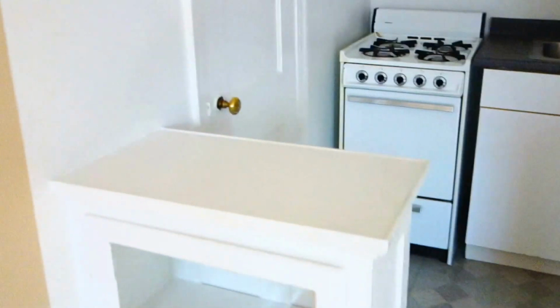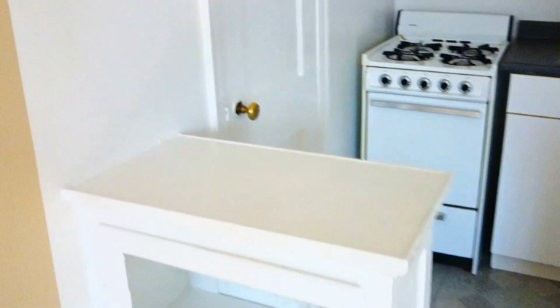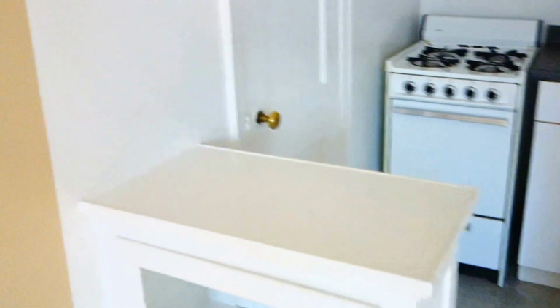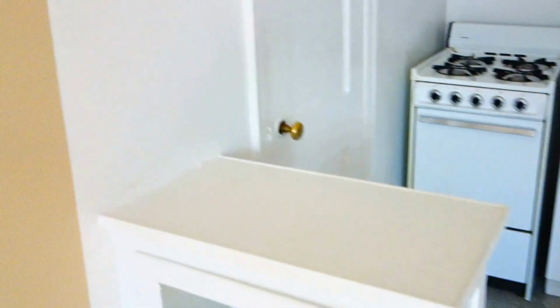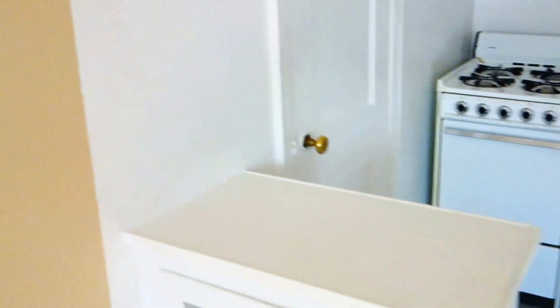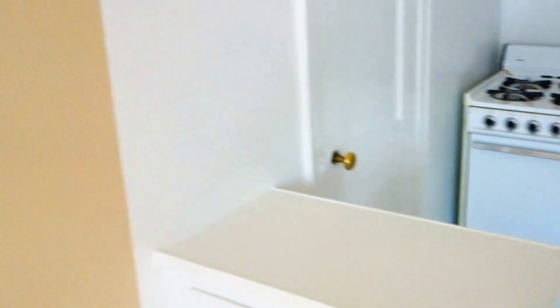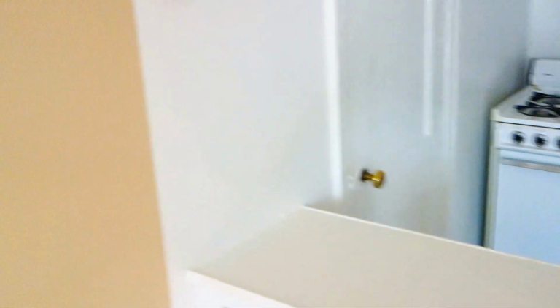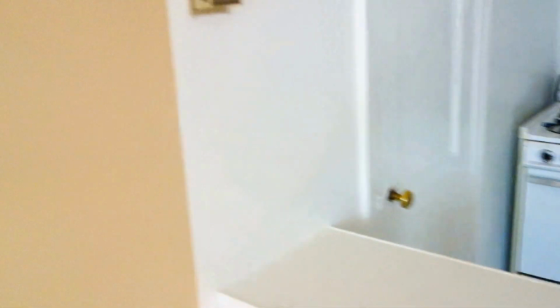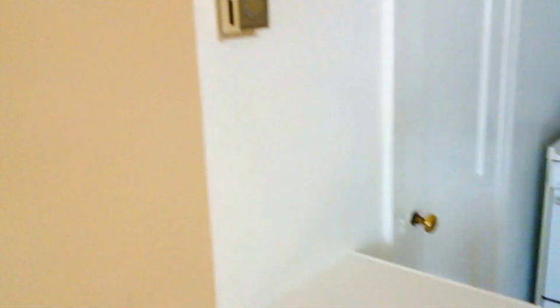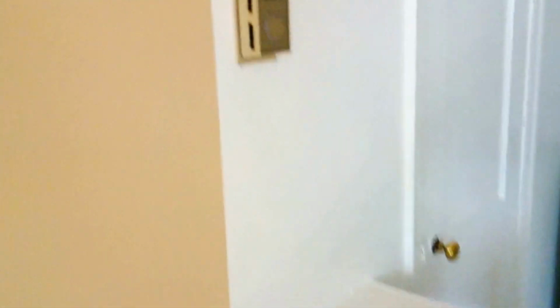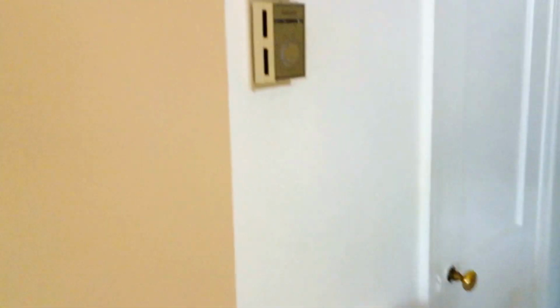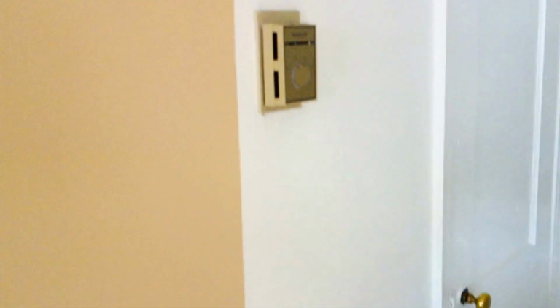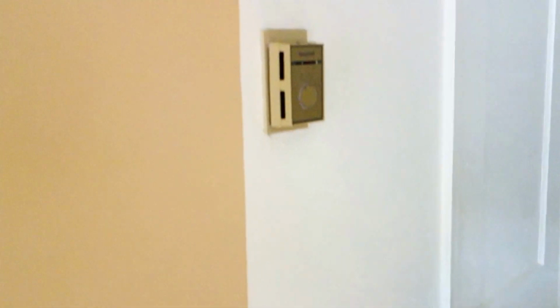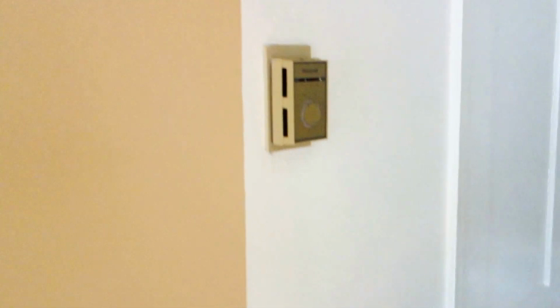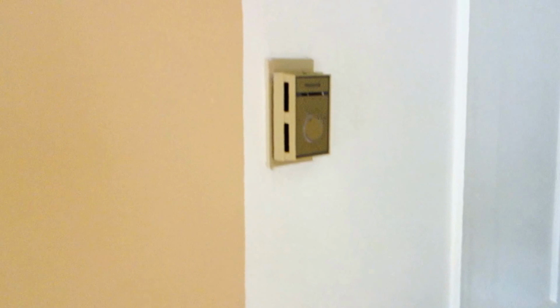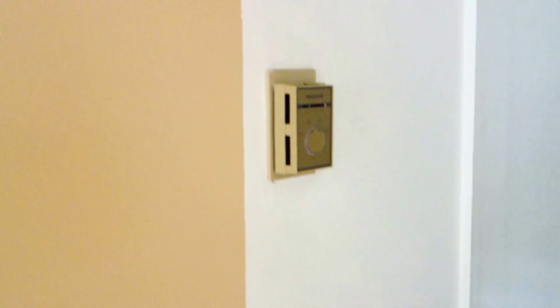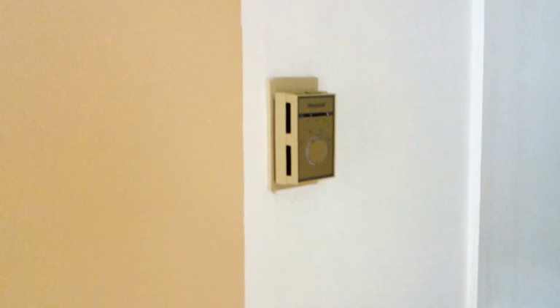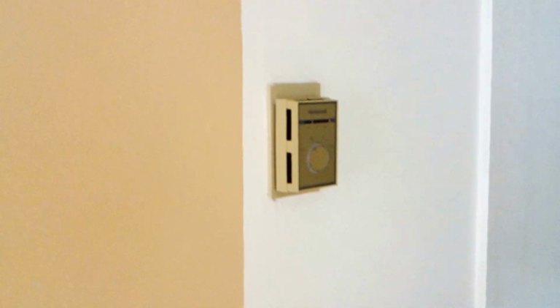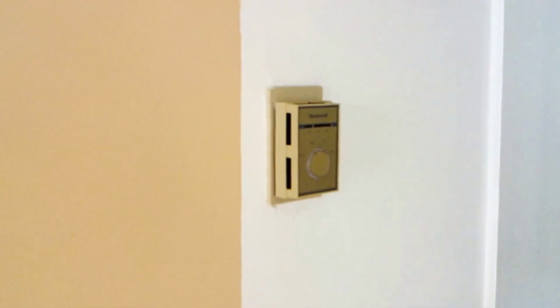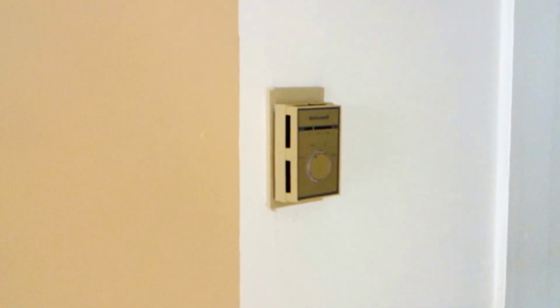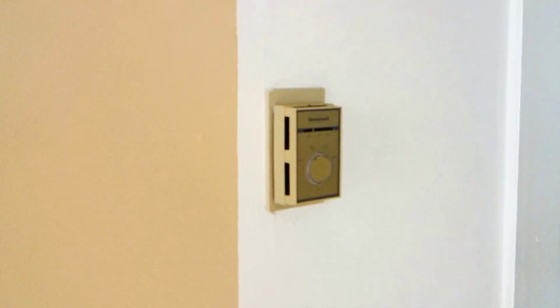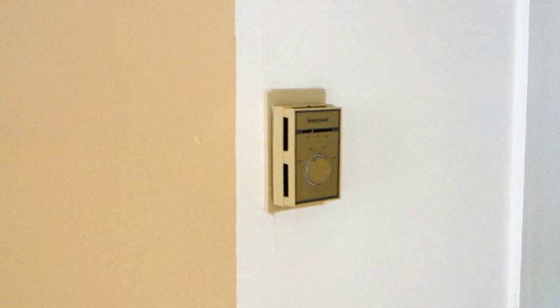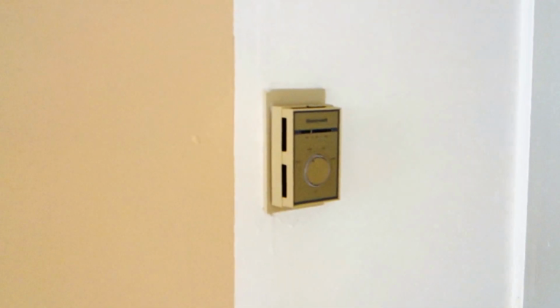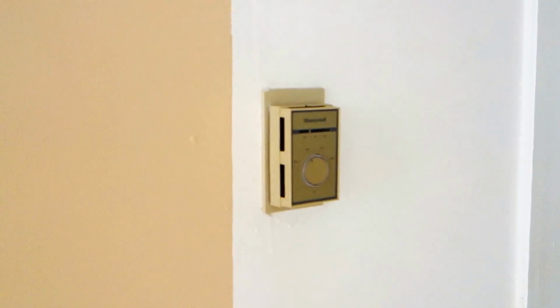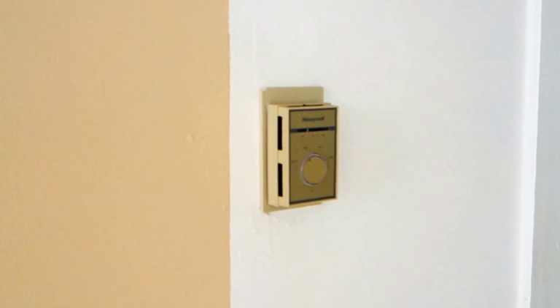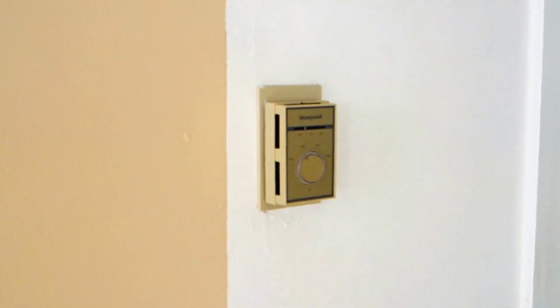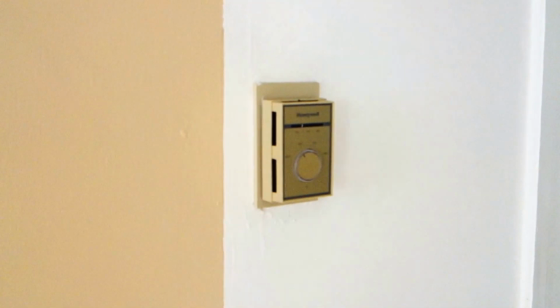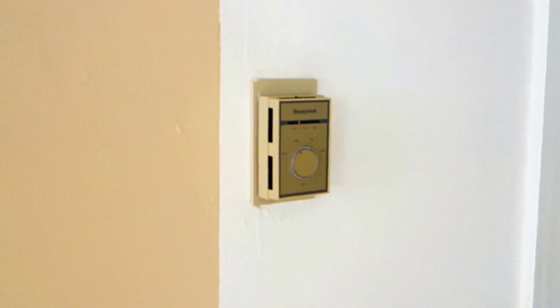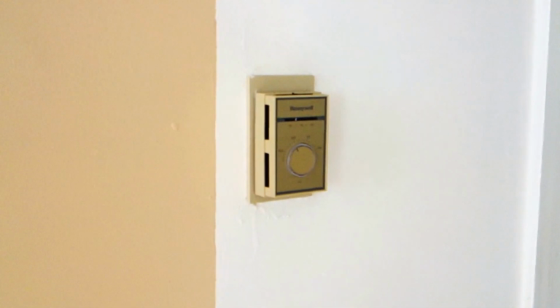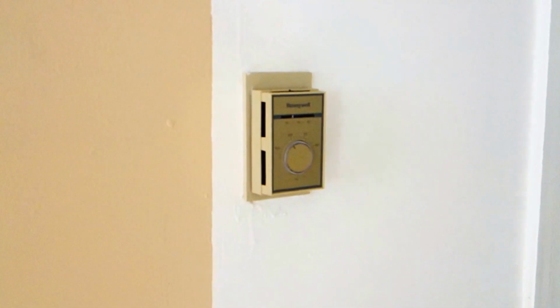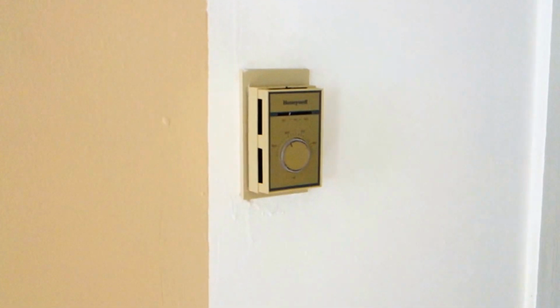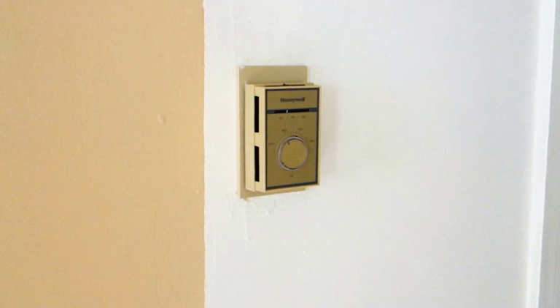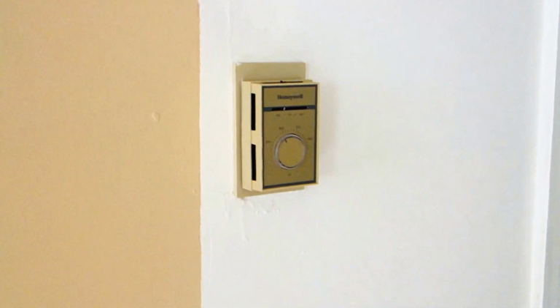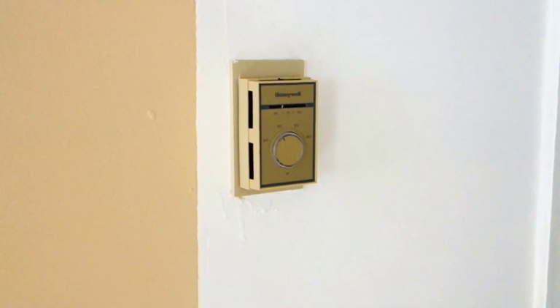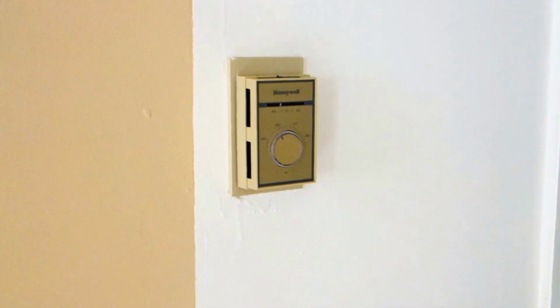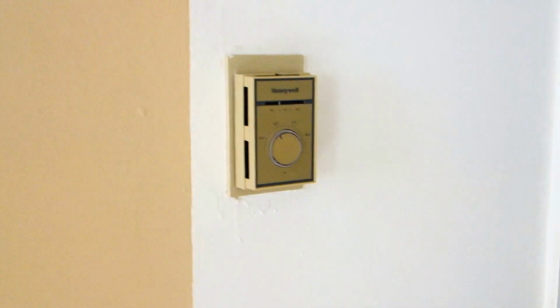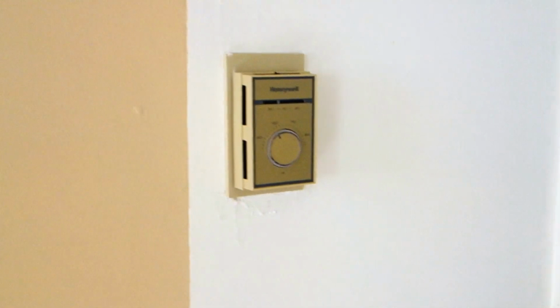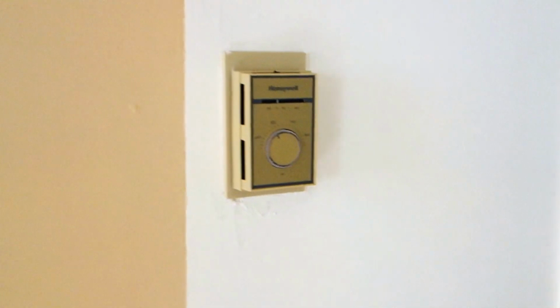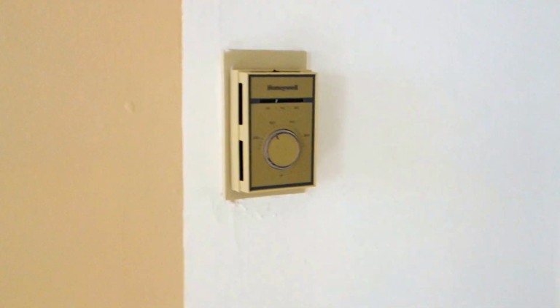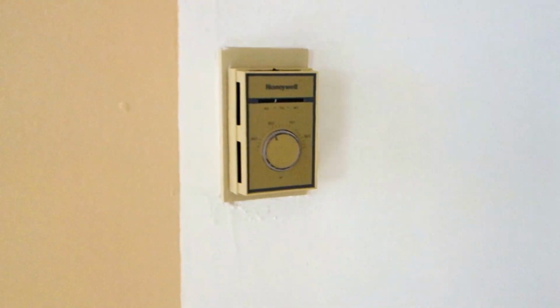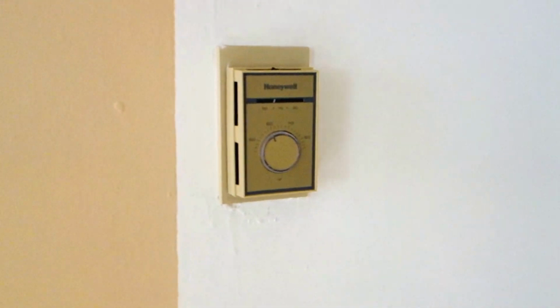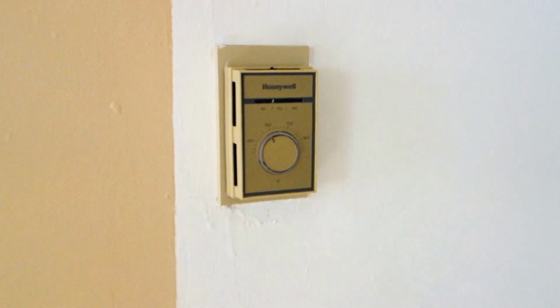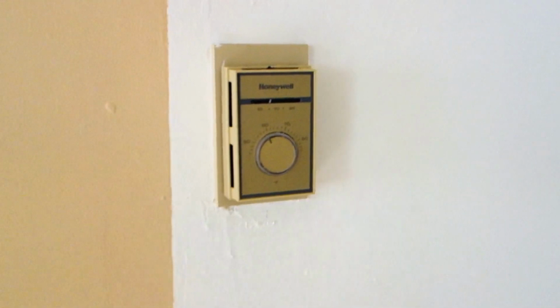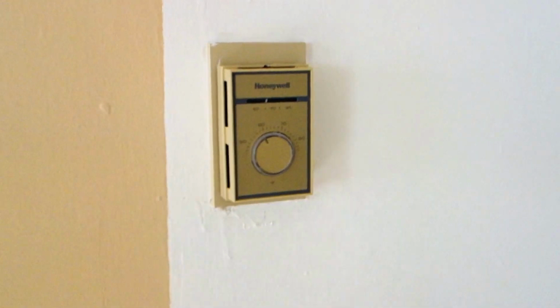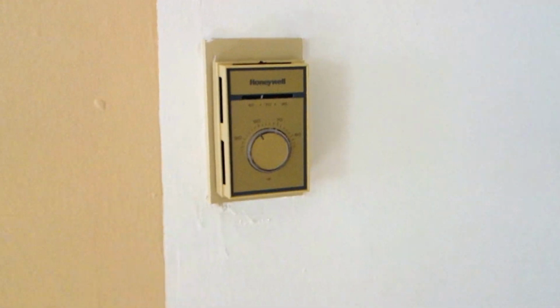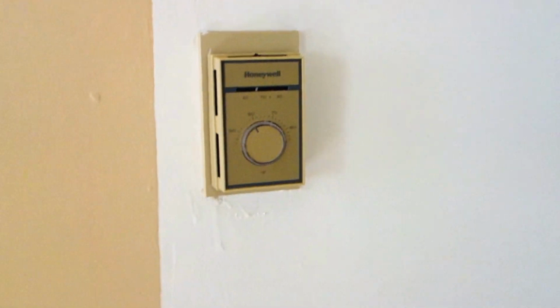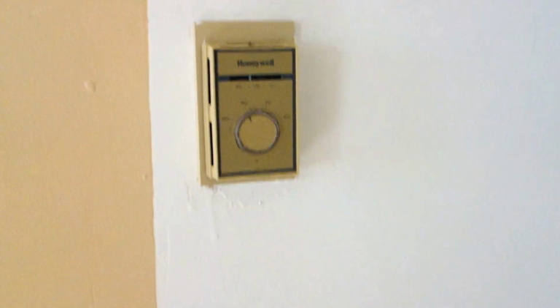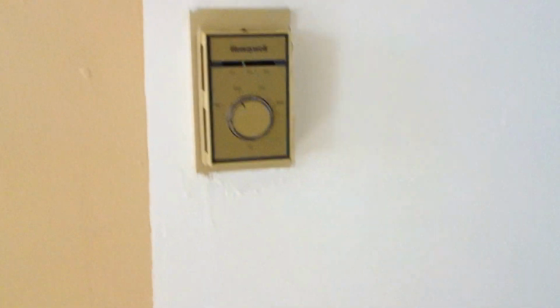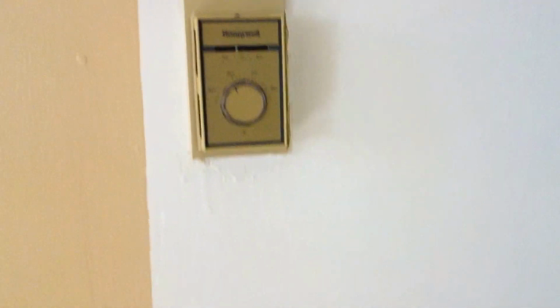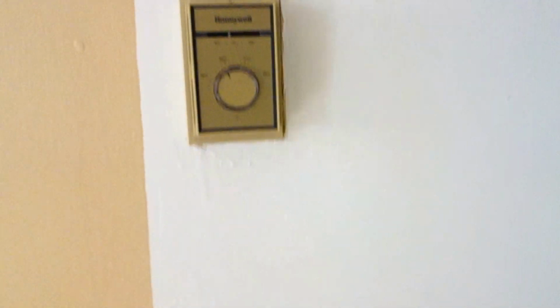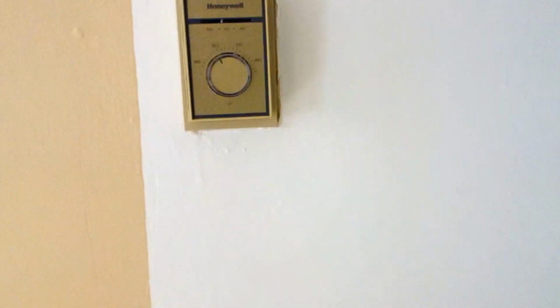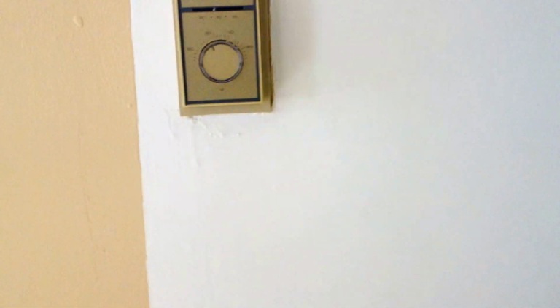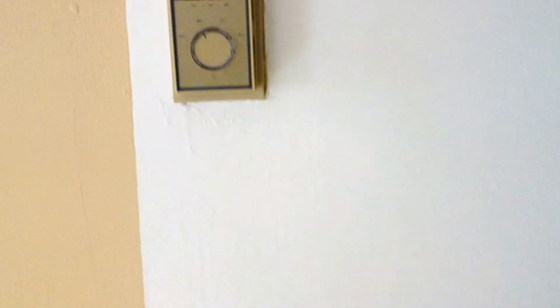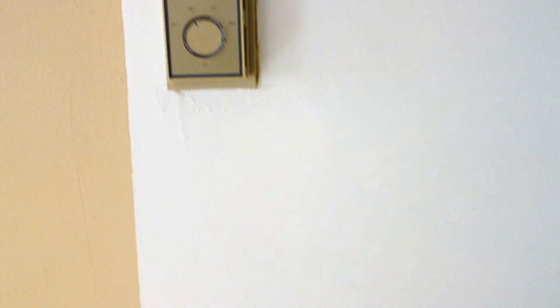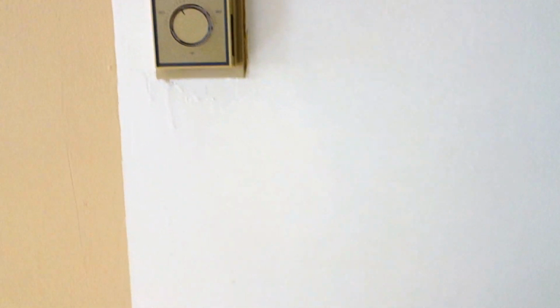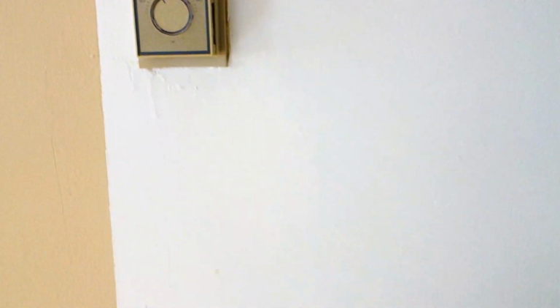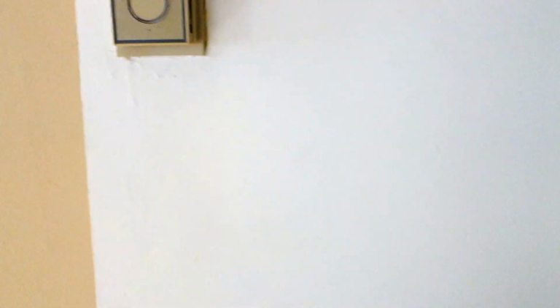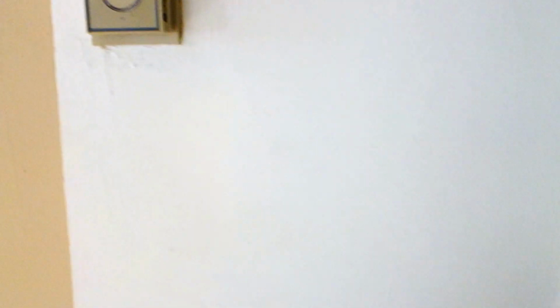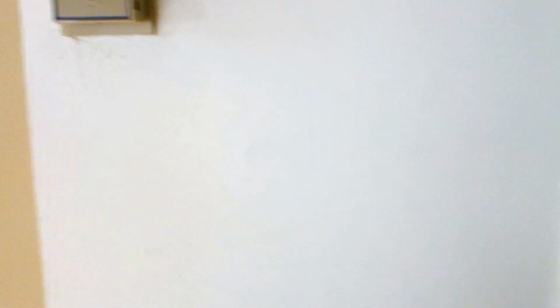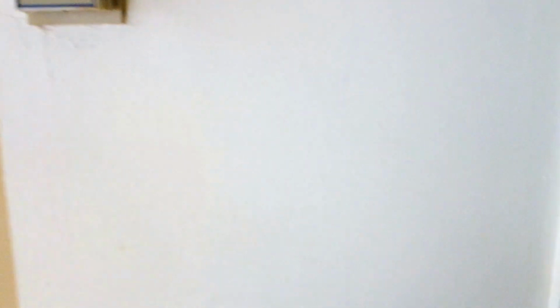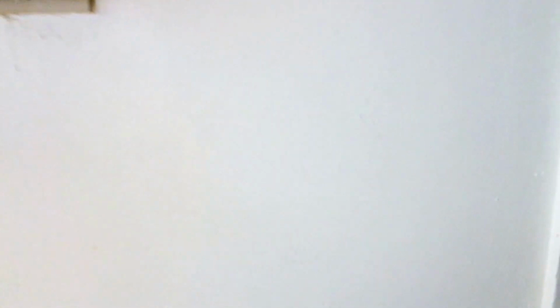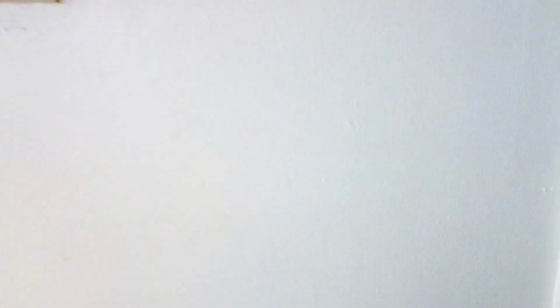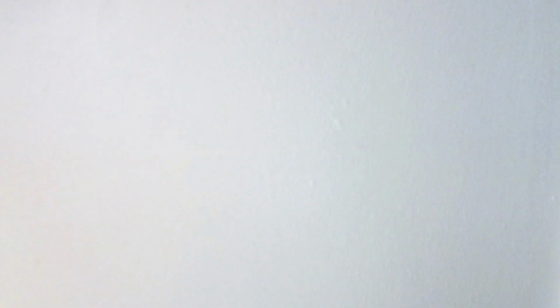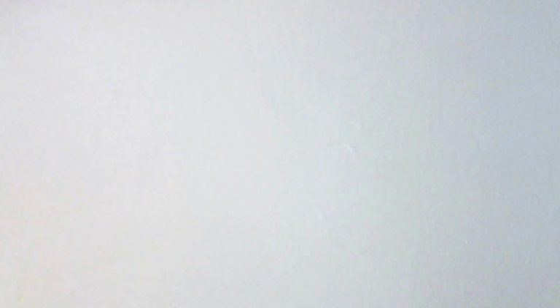There's a thermostat for controlling heat, so it's independent from the rest of the building. You can control your heat just from here.